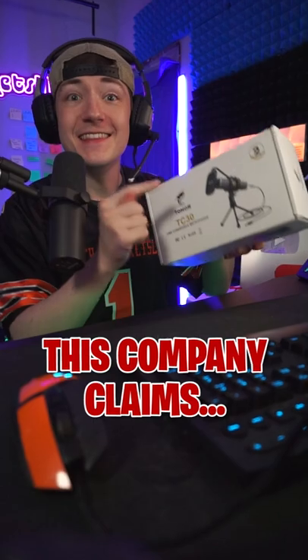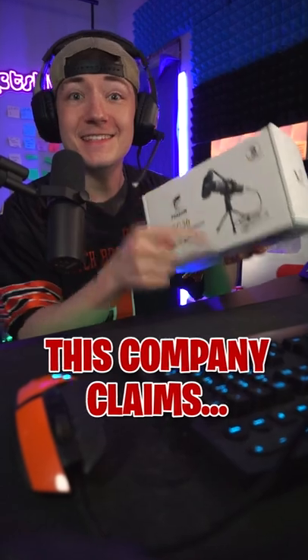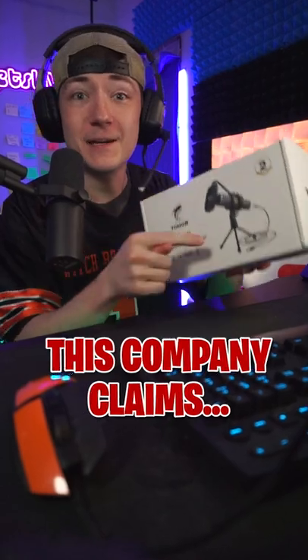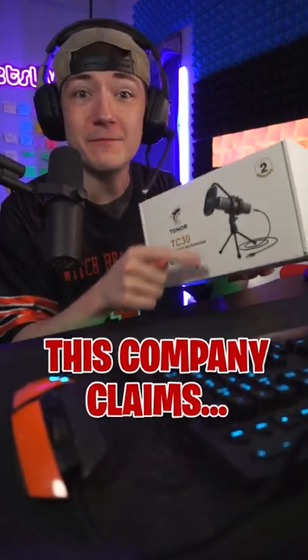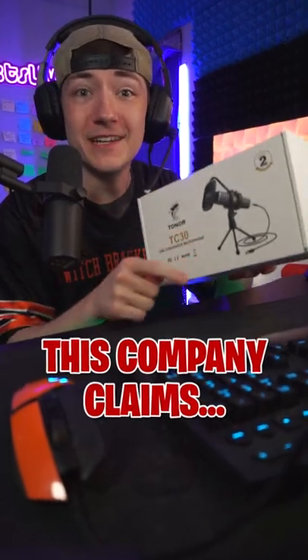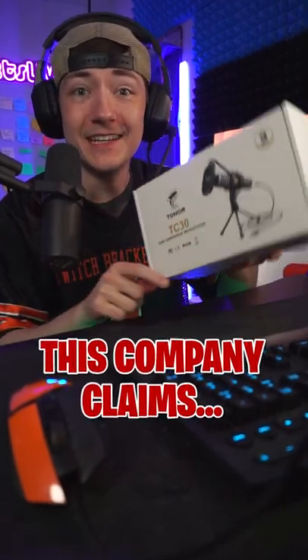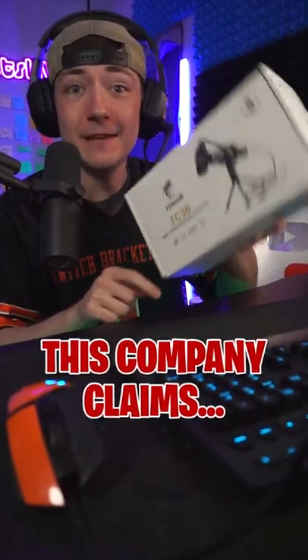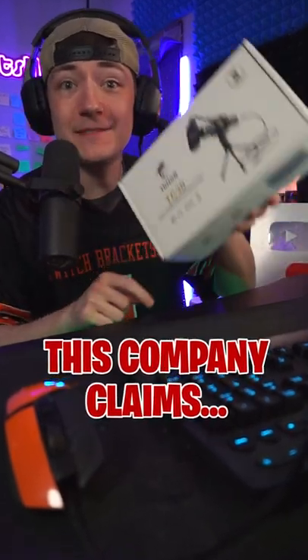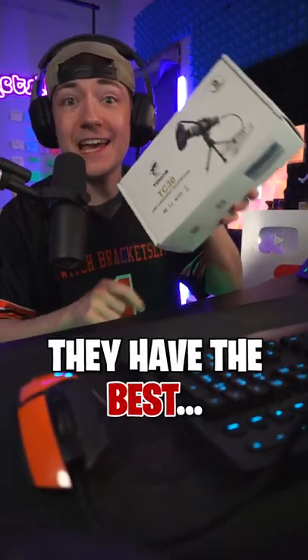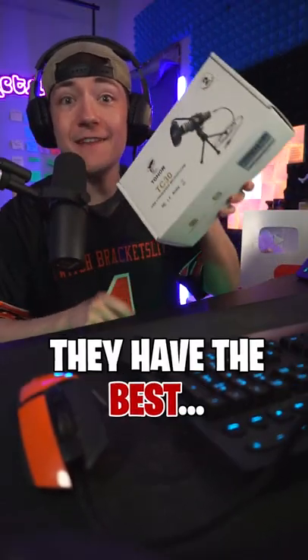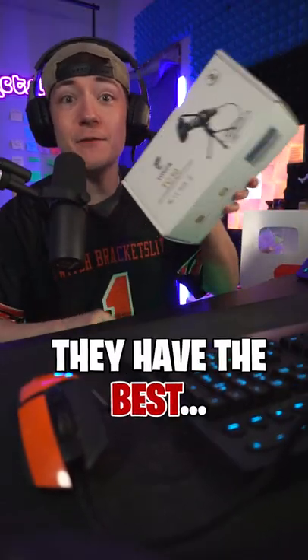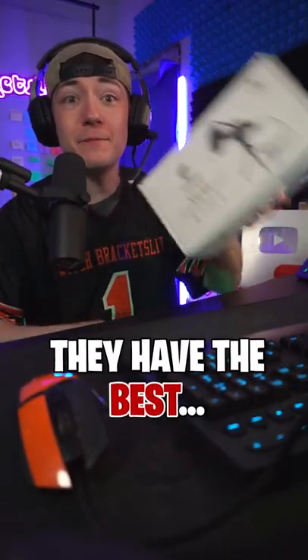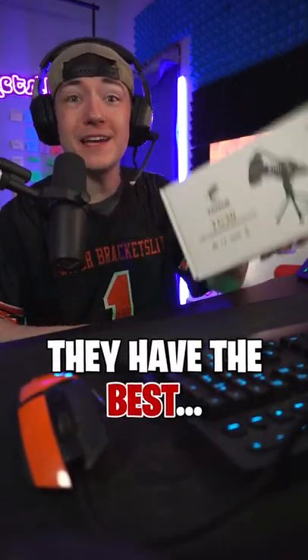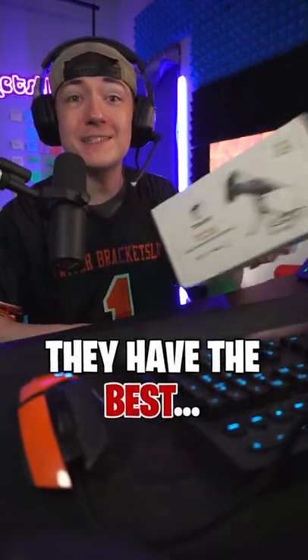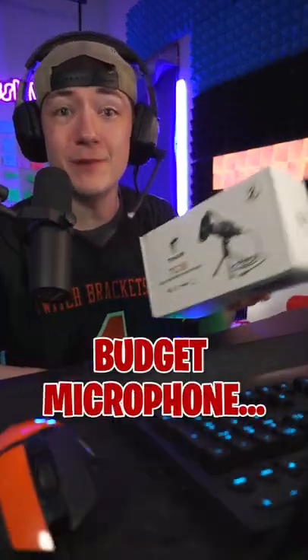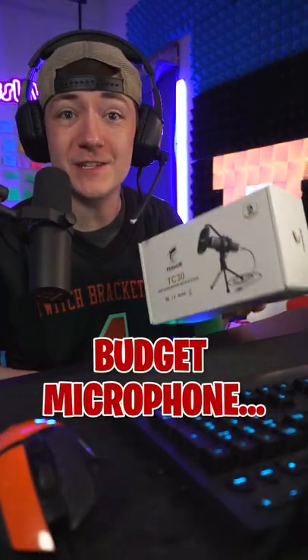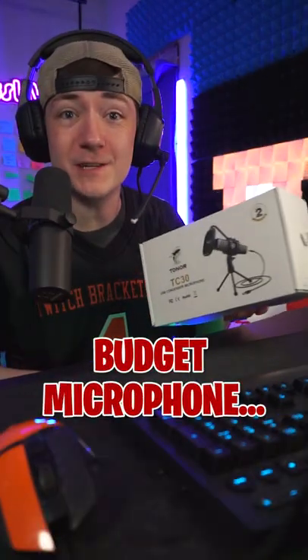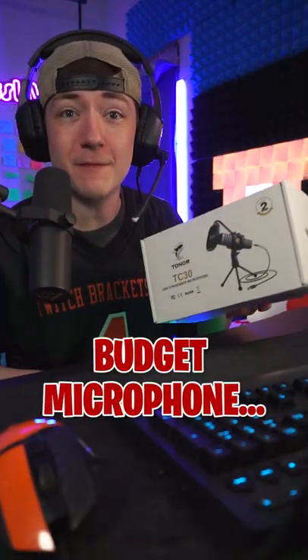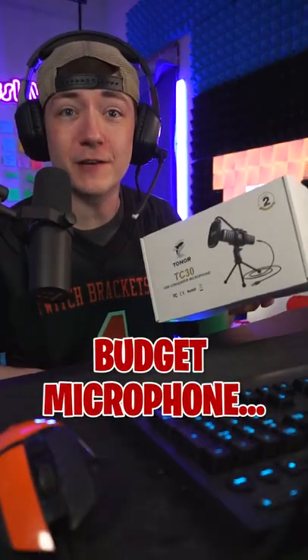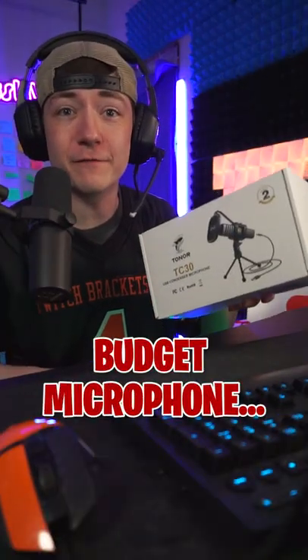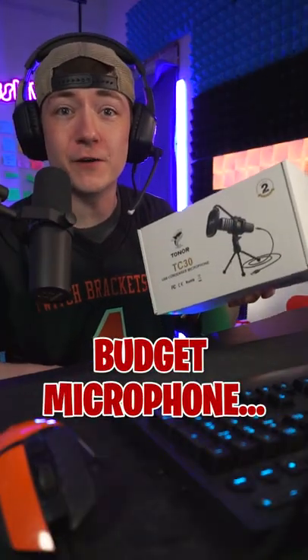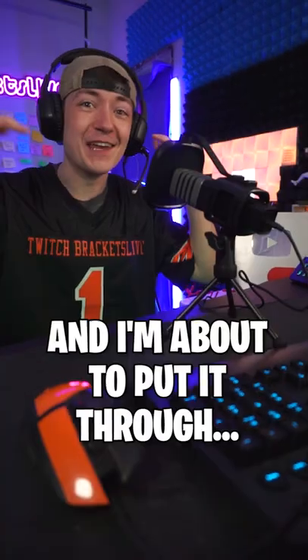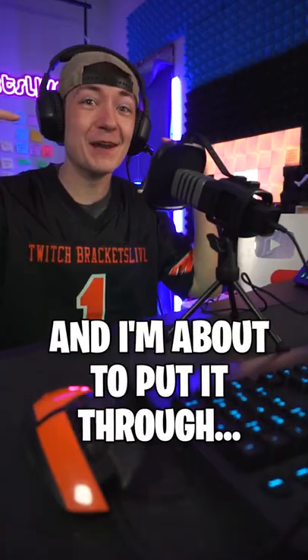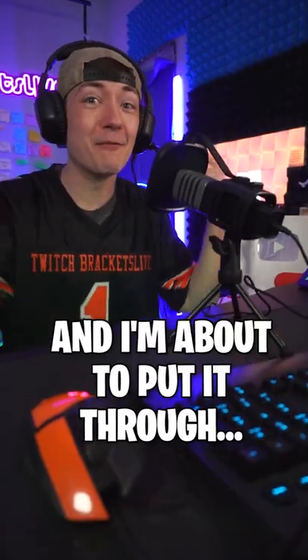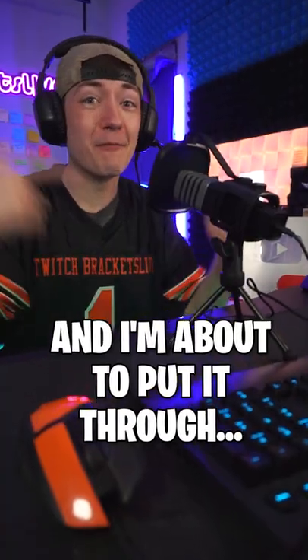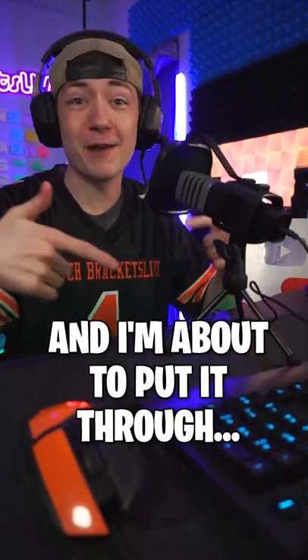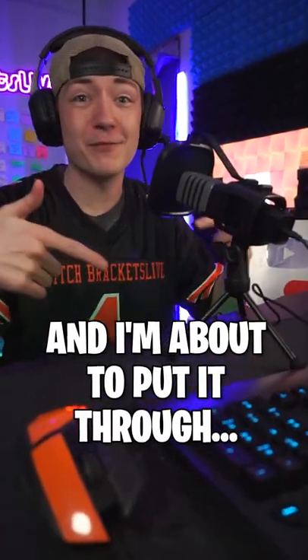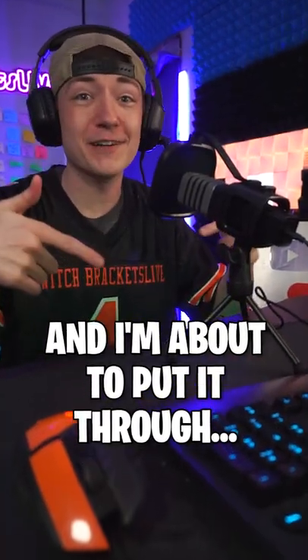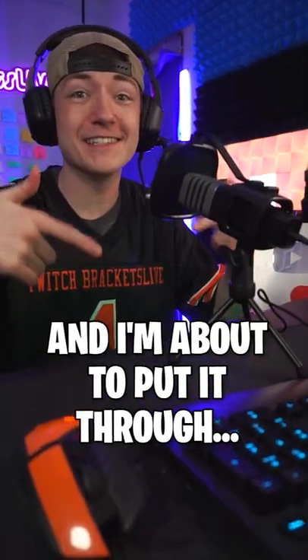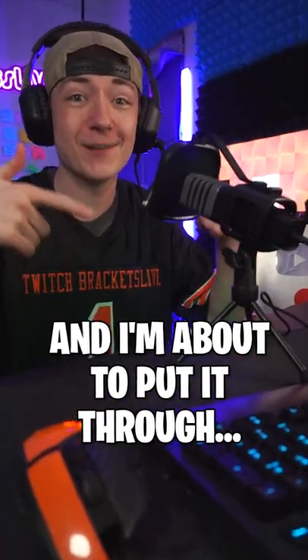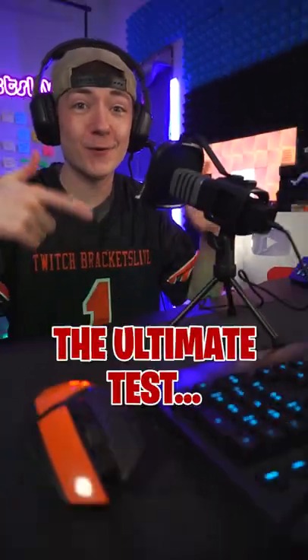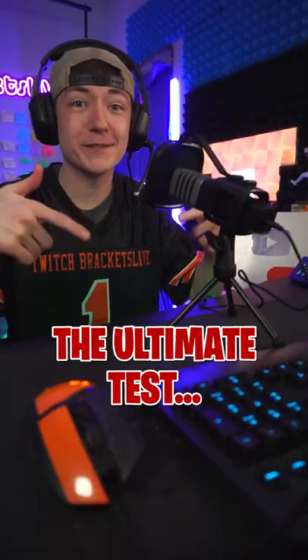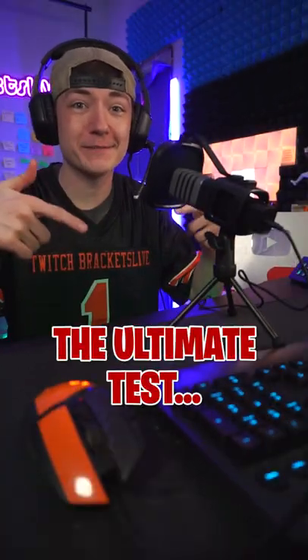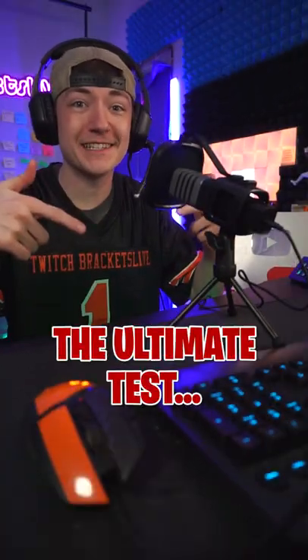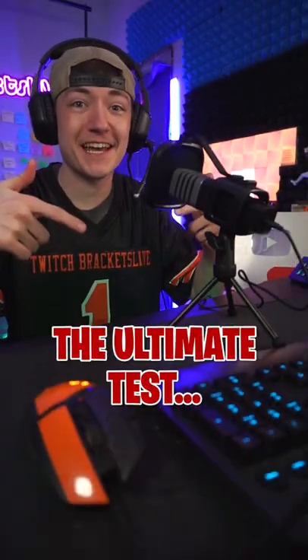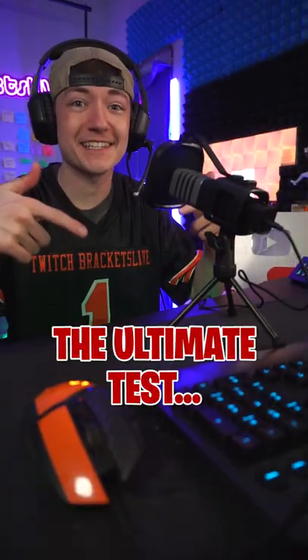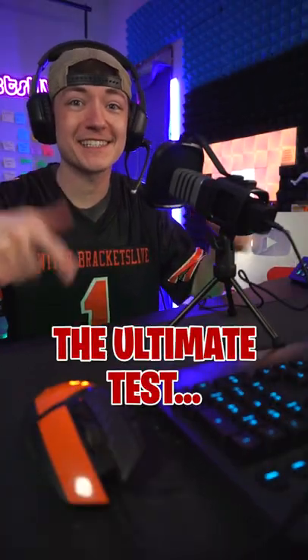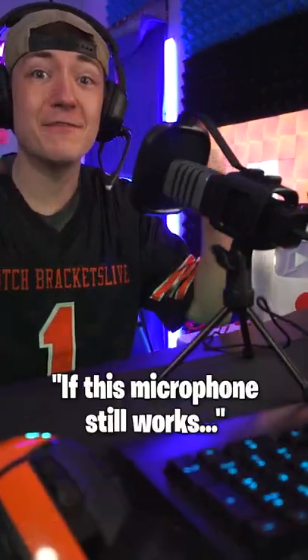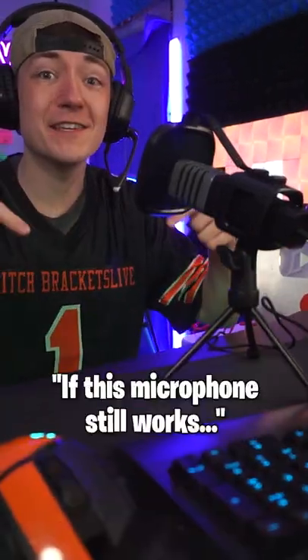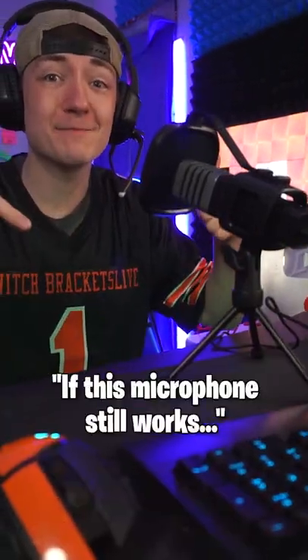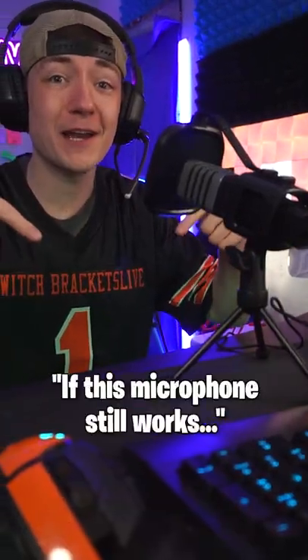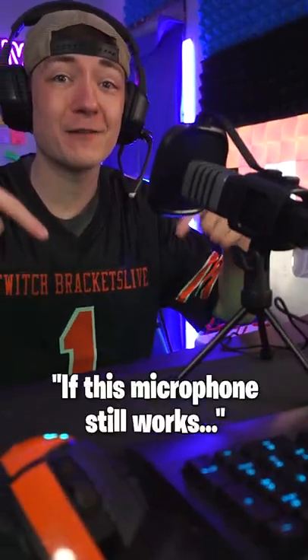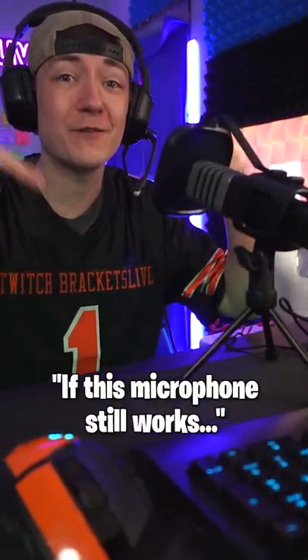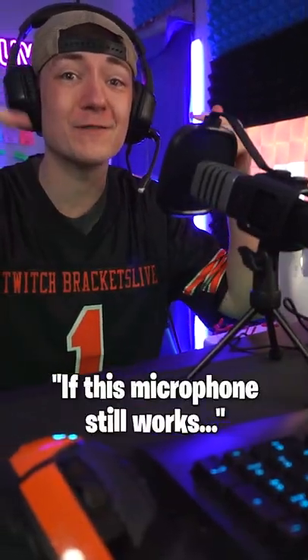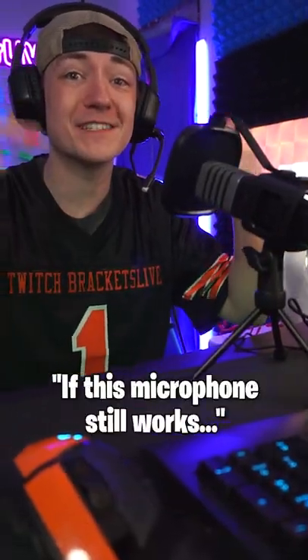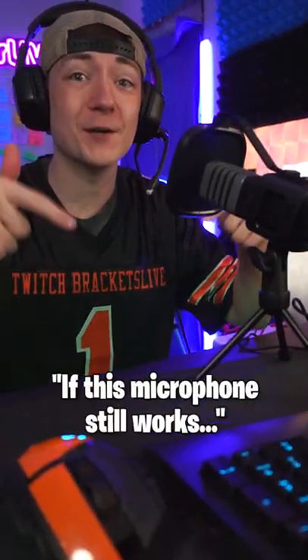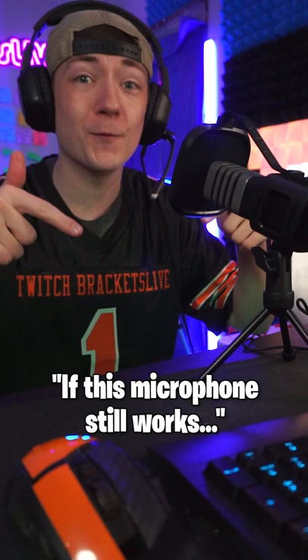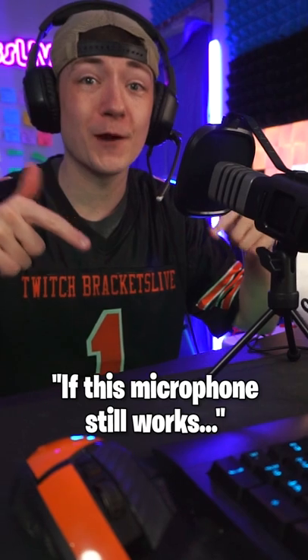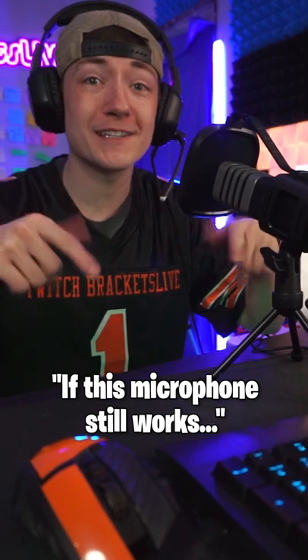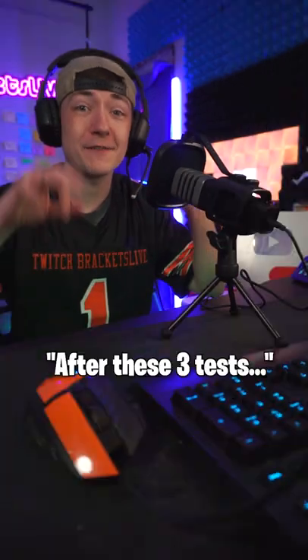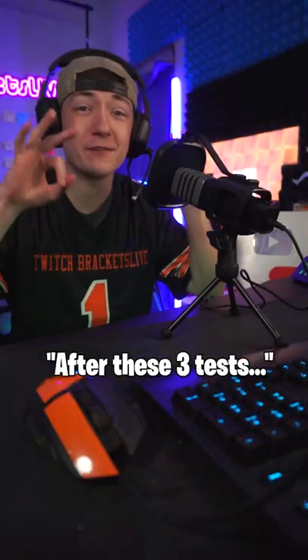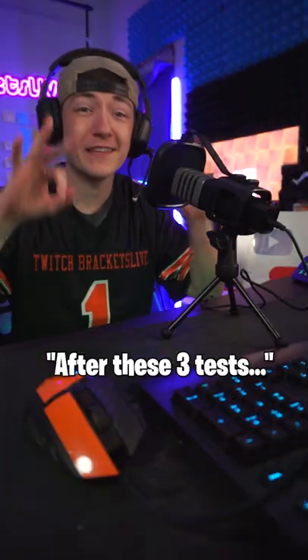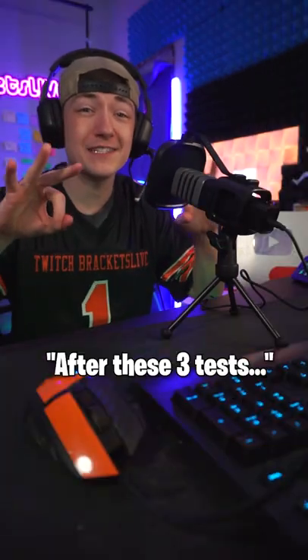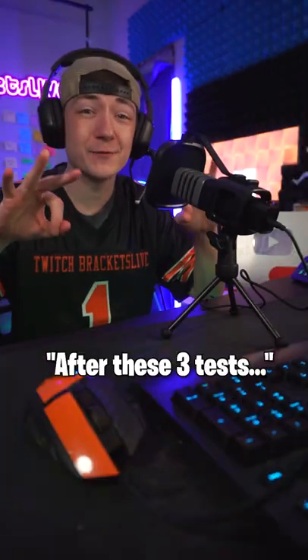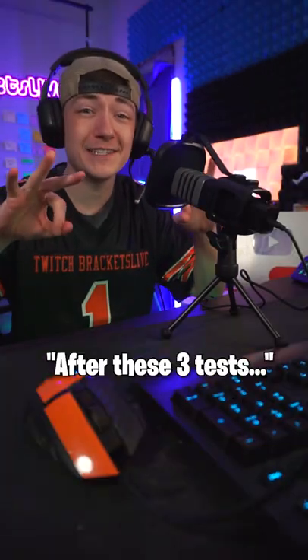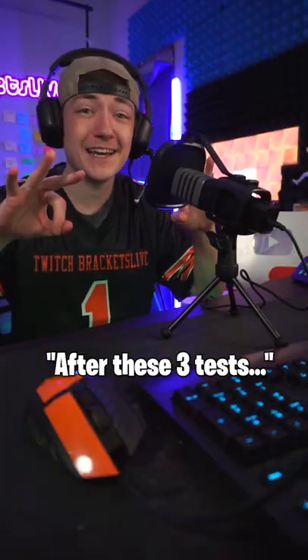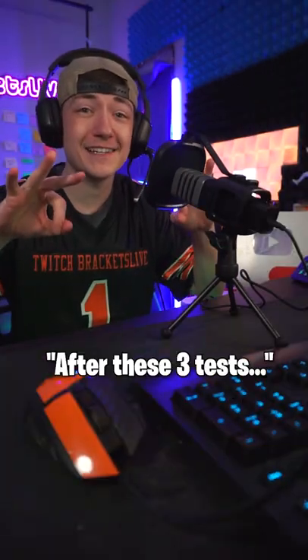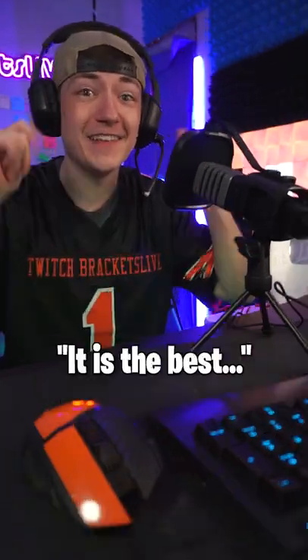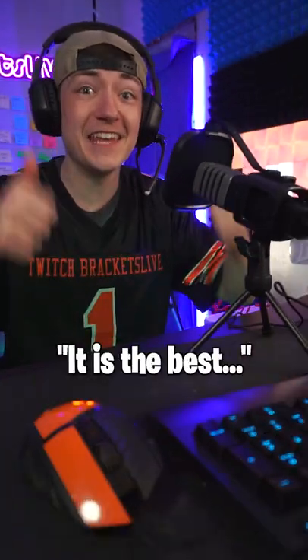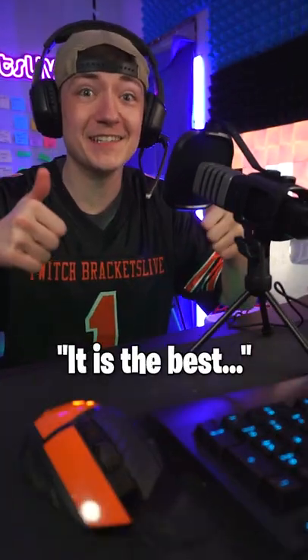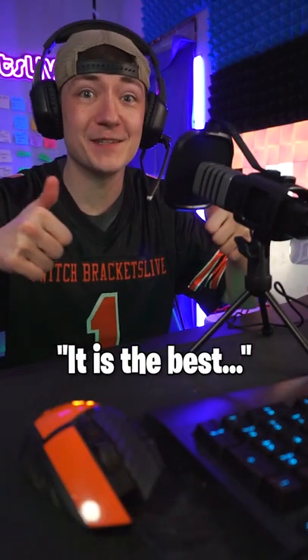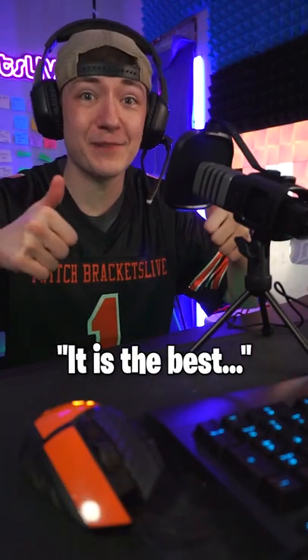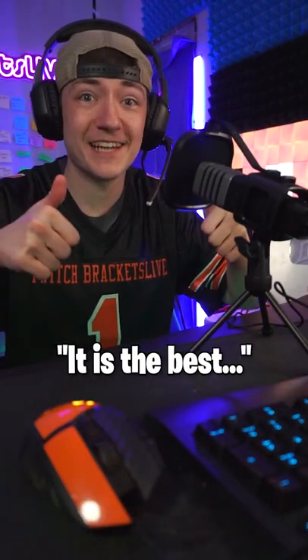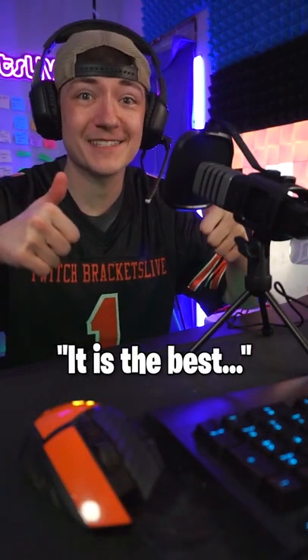This company claims they have the best budget microphone, and I'm about to put it to the ultimate test. If this microphone still works after these three tests, it is the best.